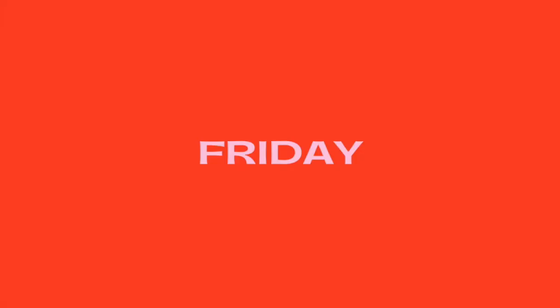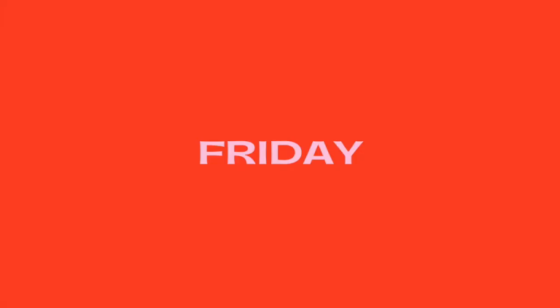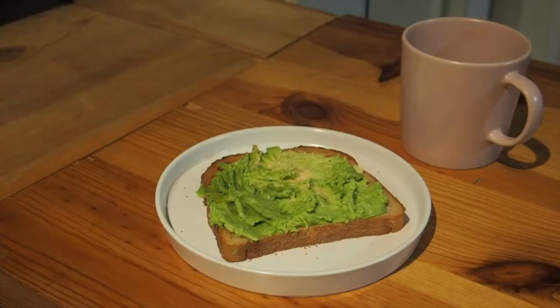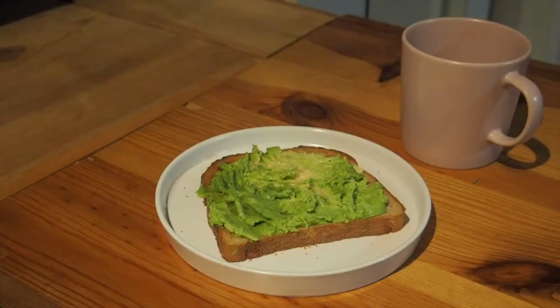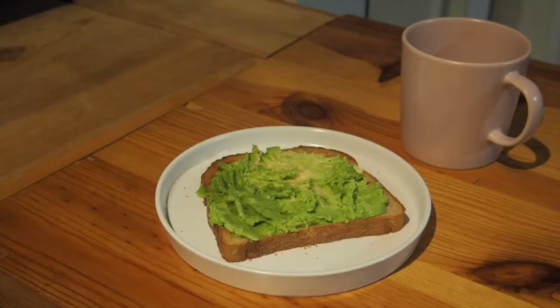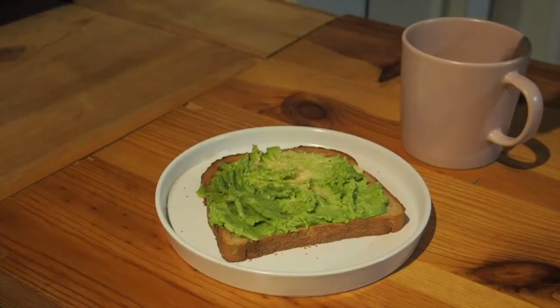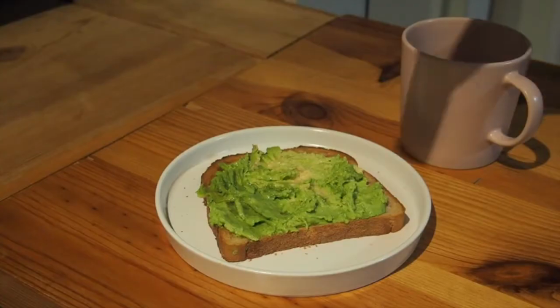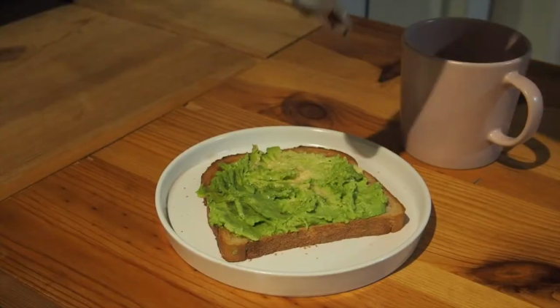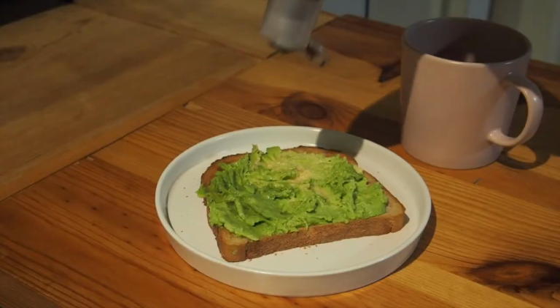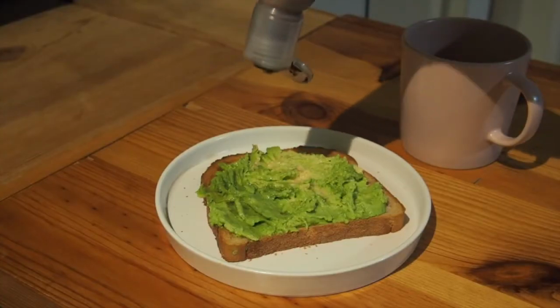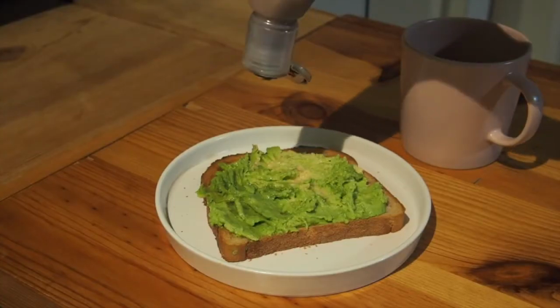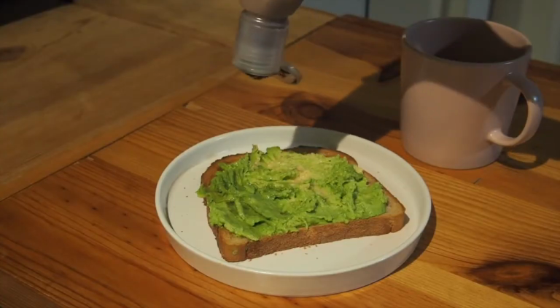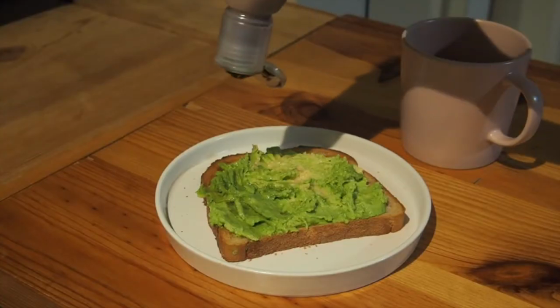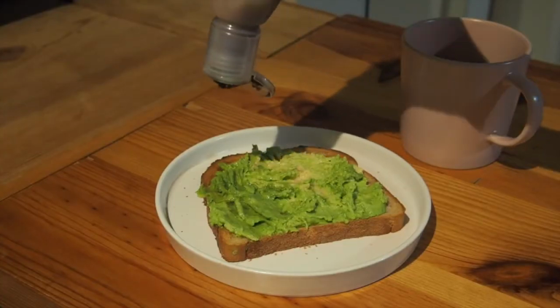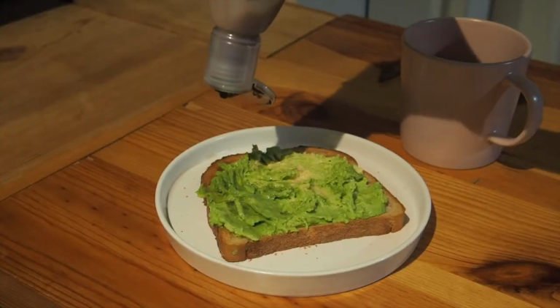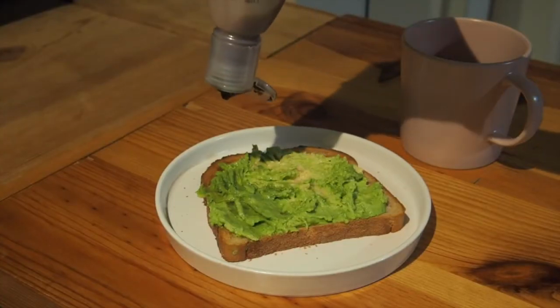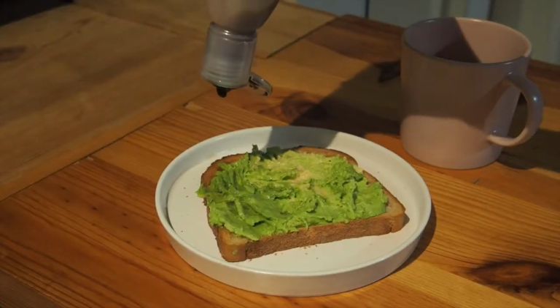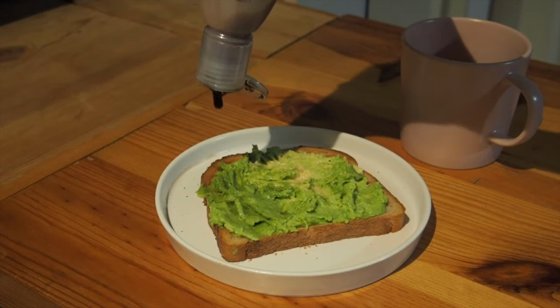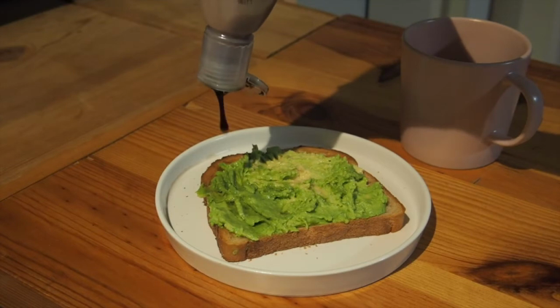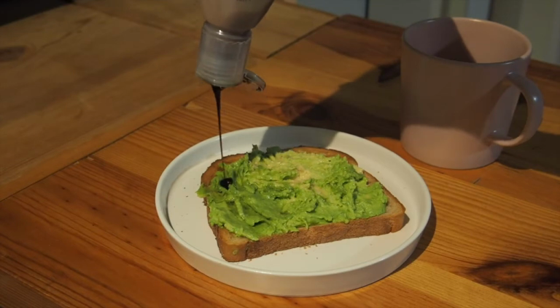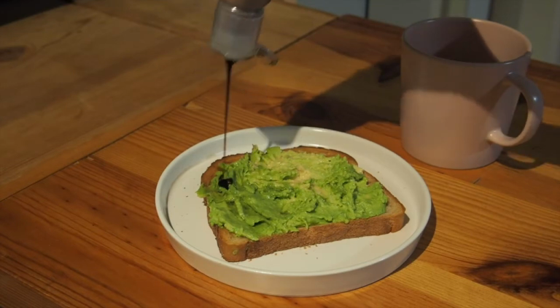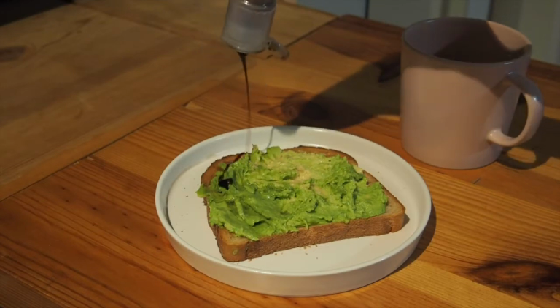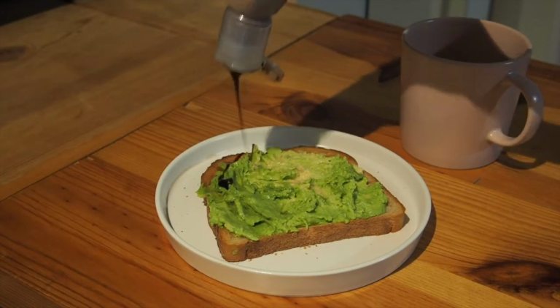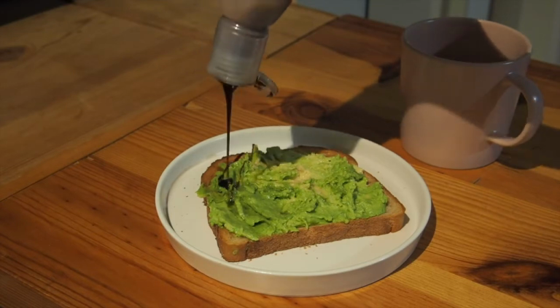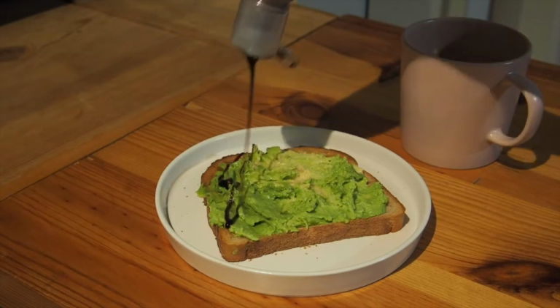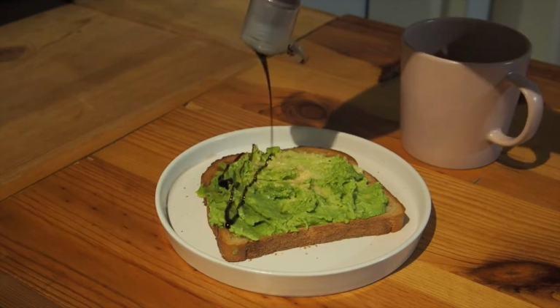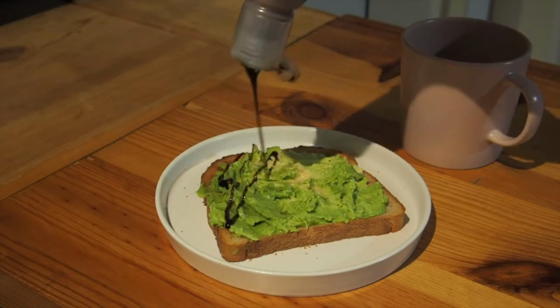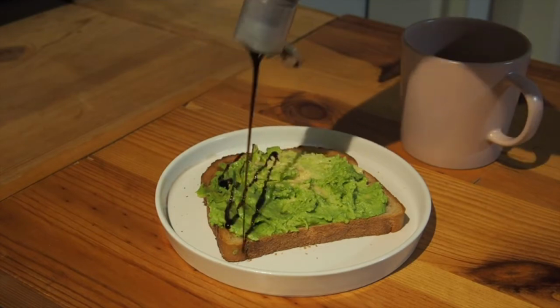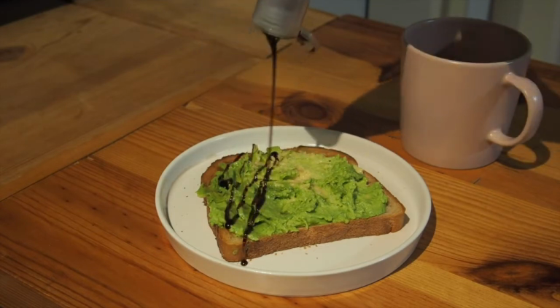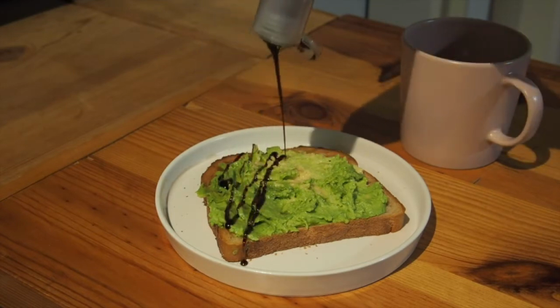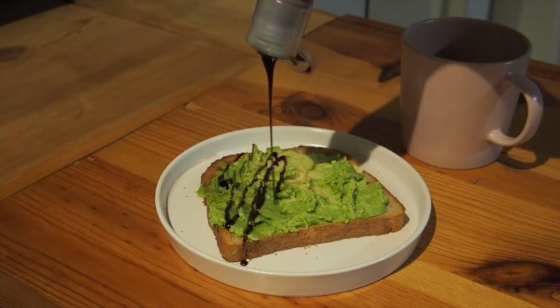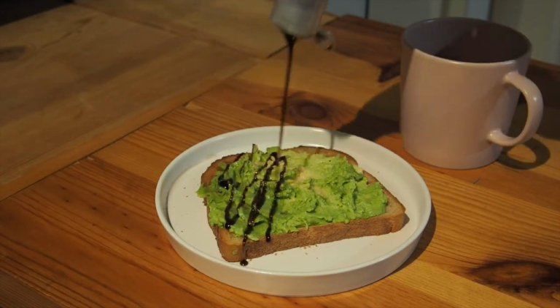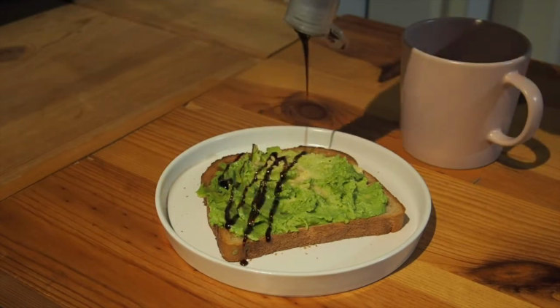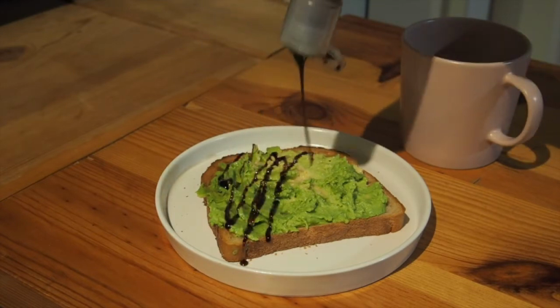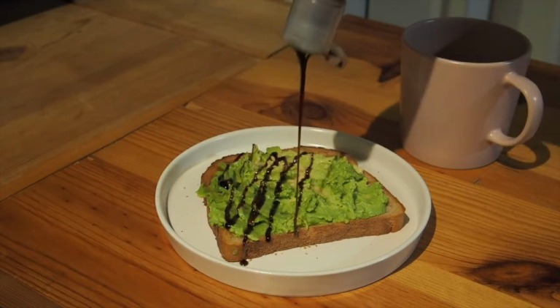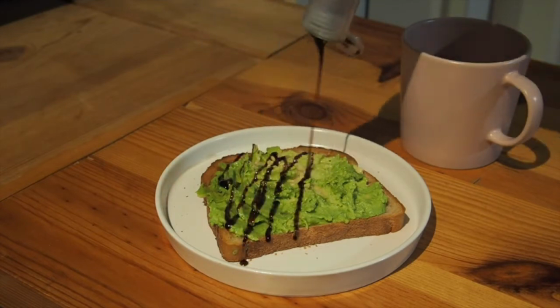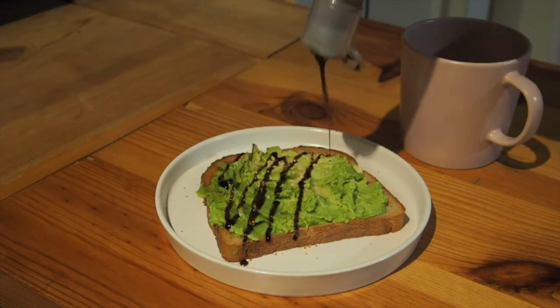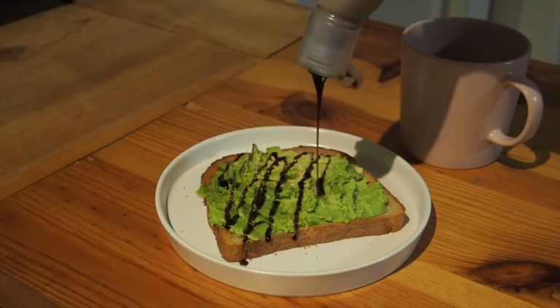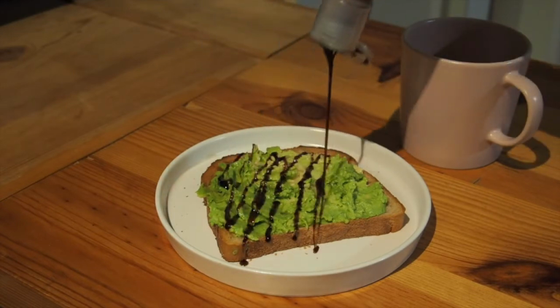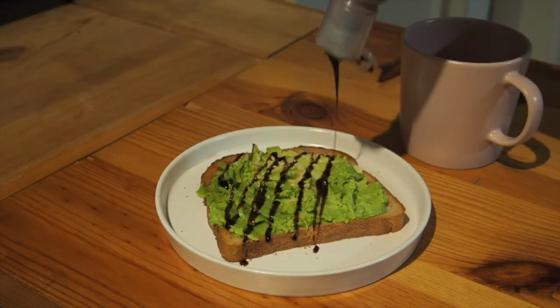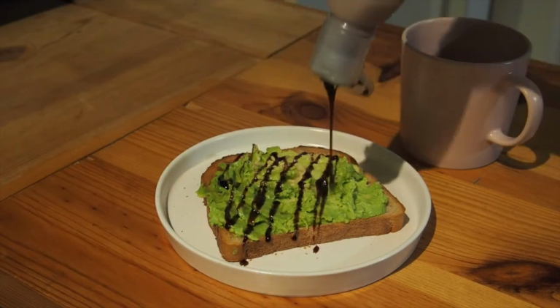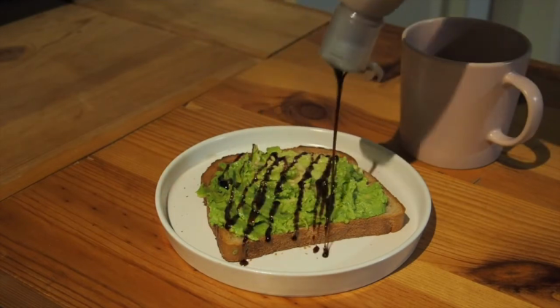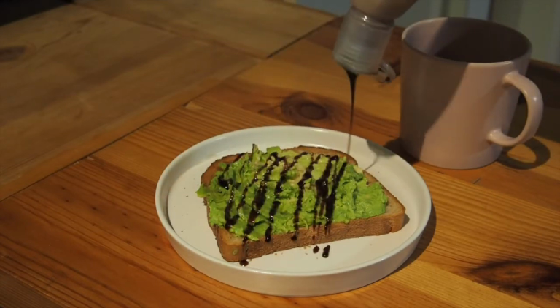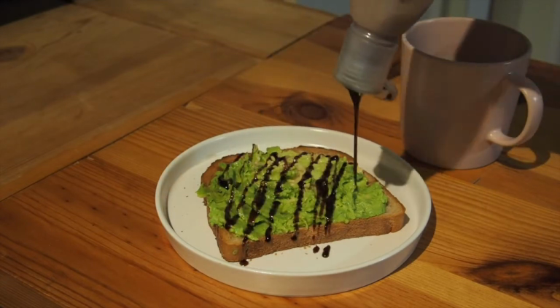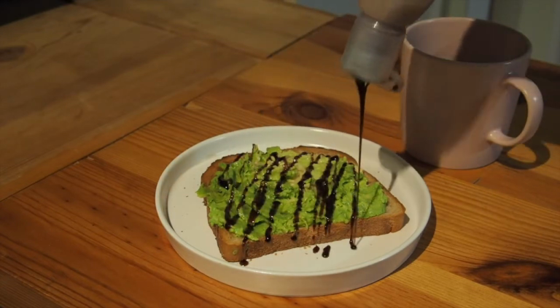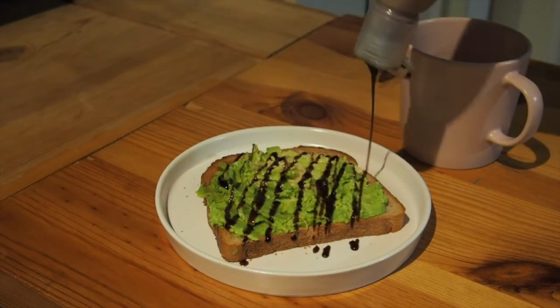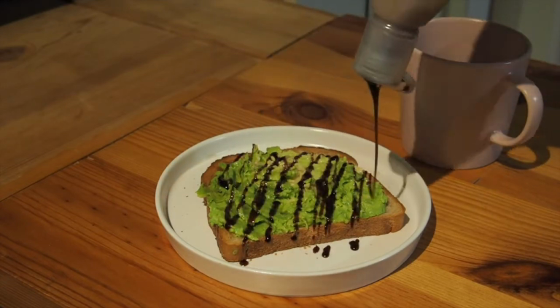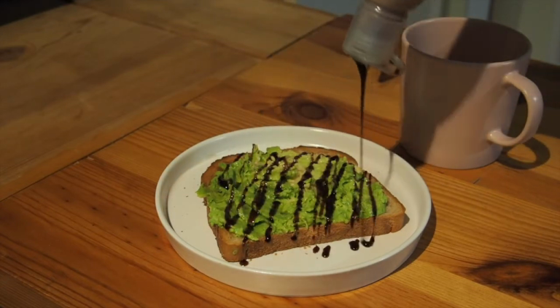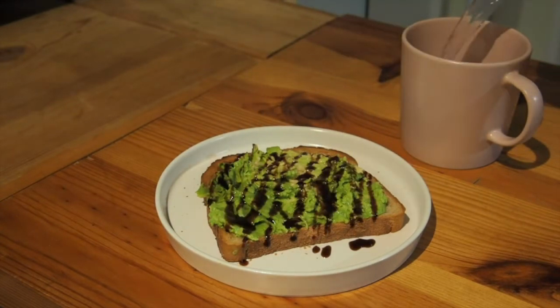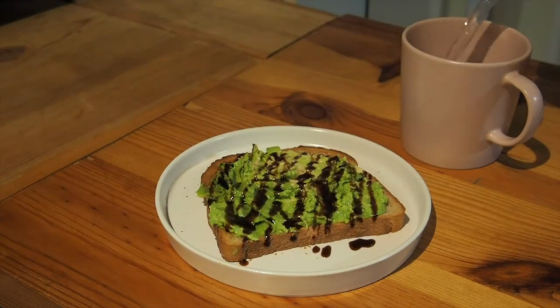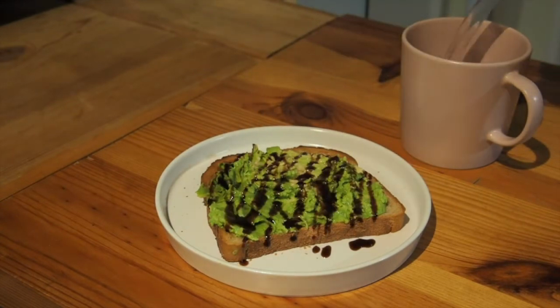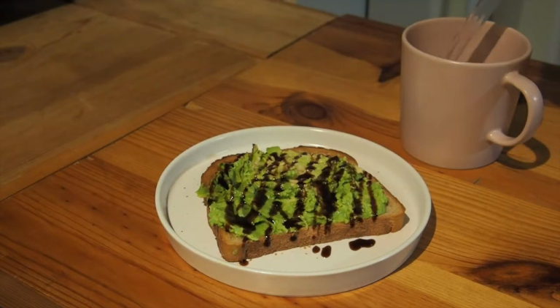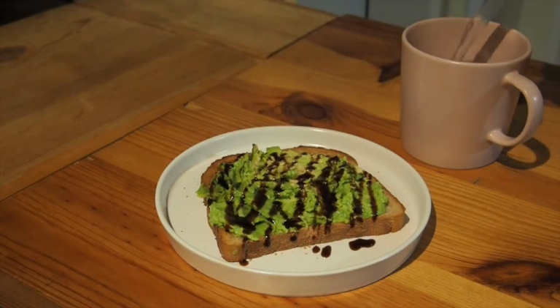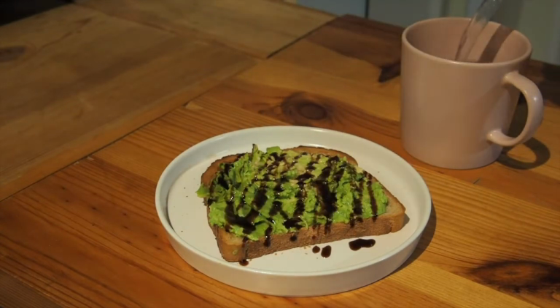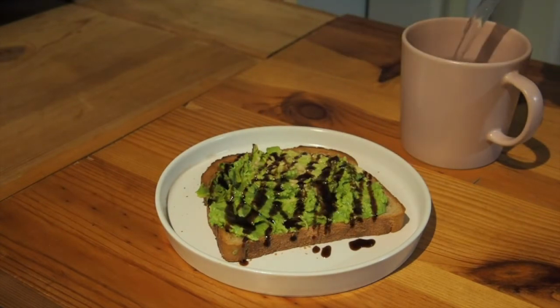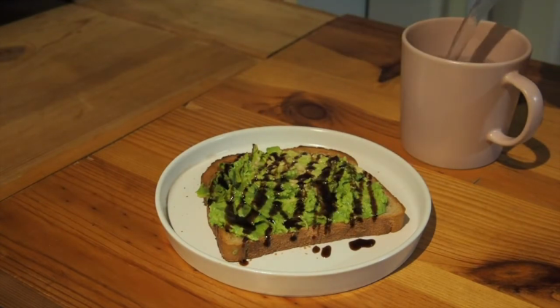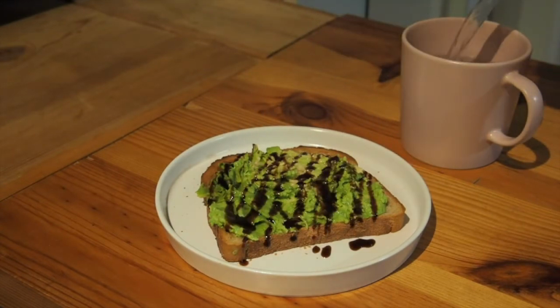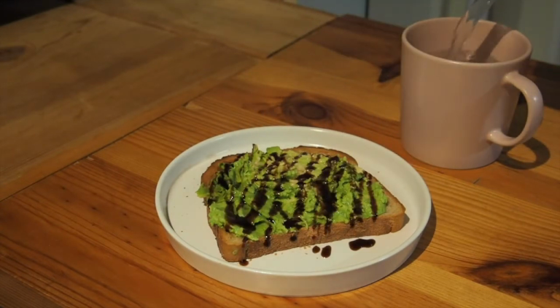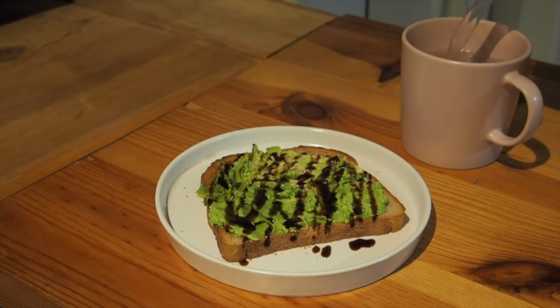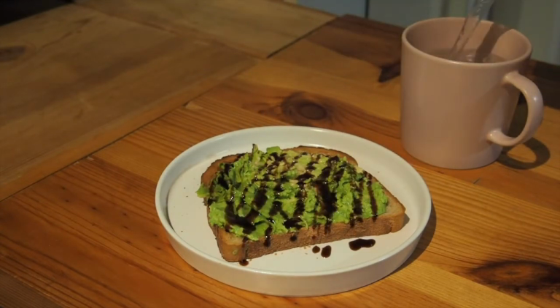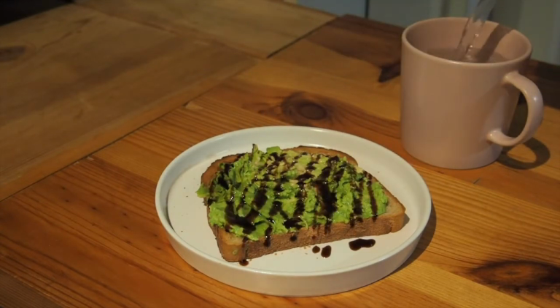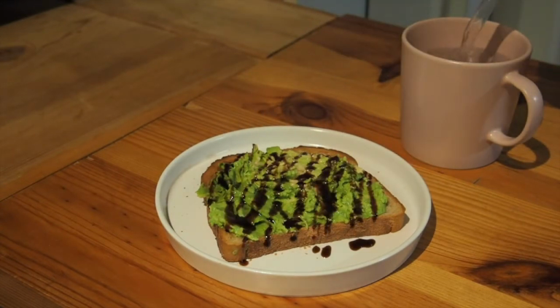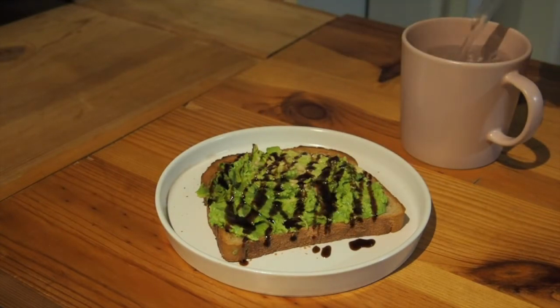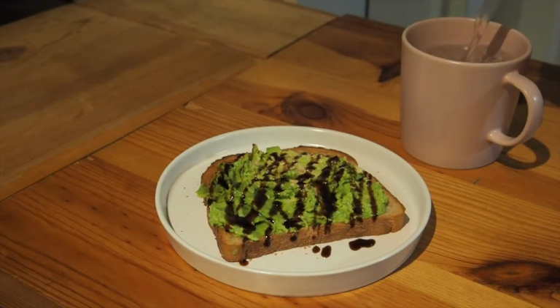For breakfast the next day, again I had some avocado toast with salt and balsamic, as well as my warm water.